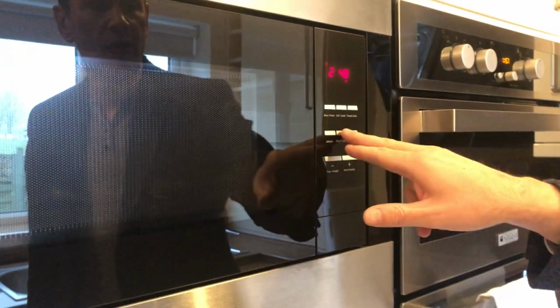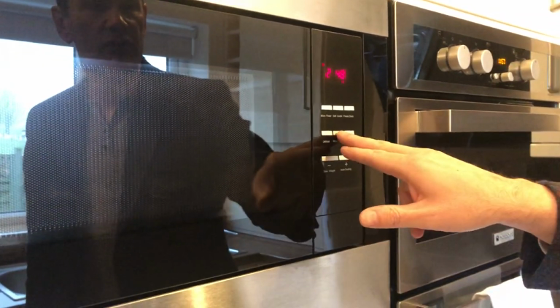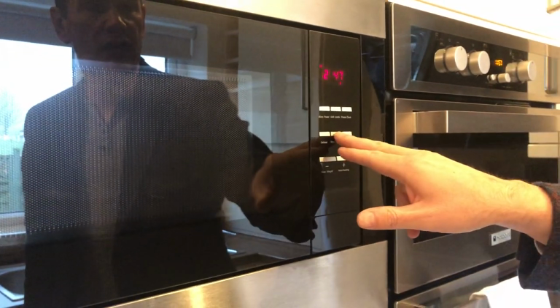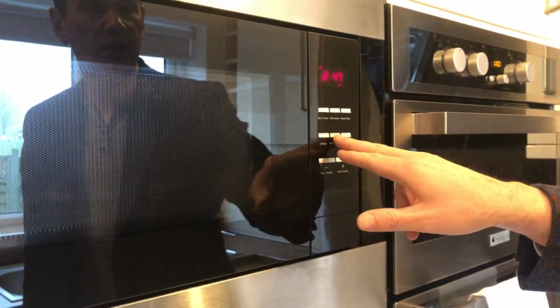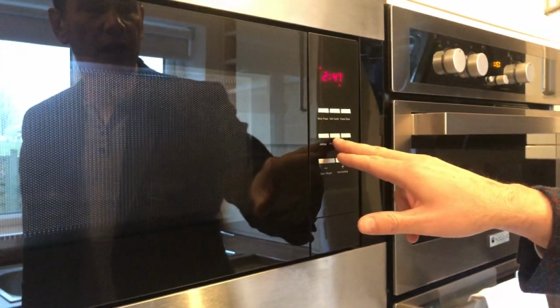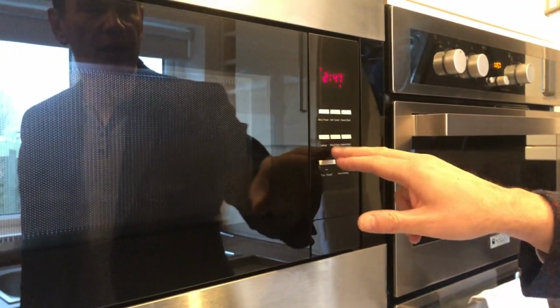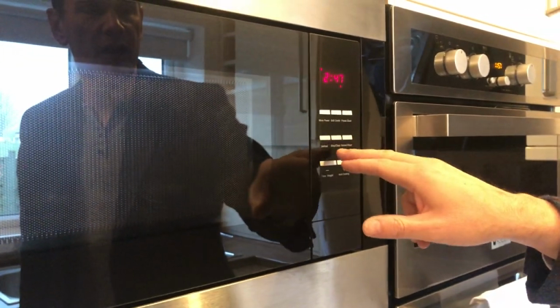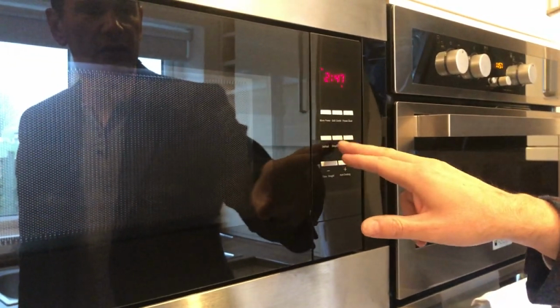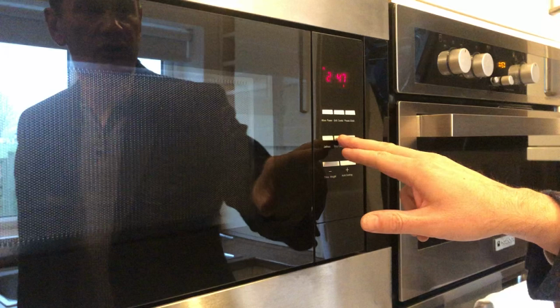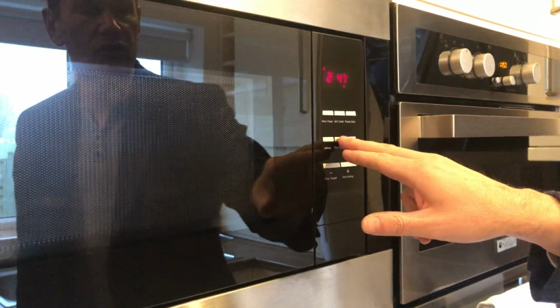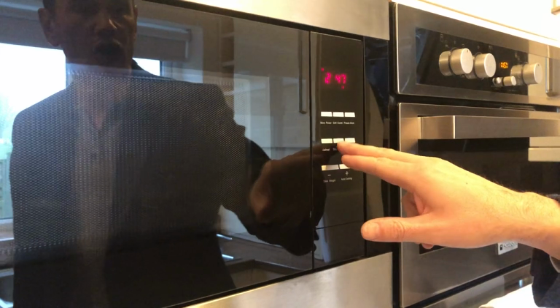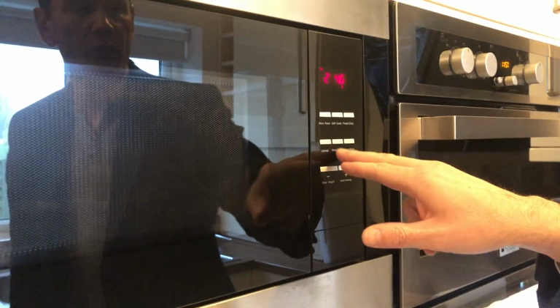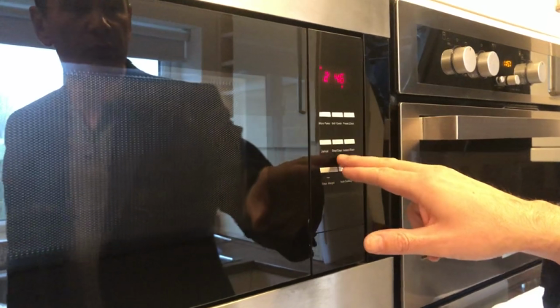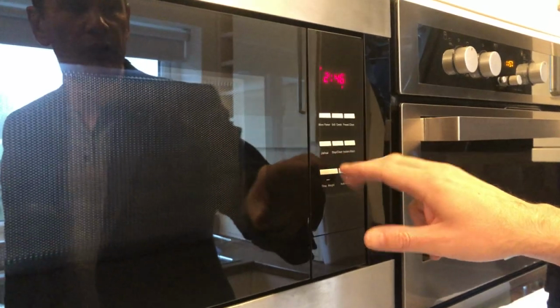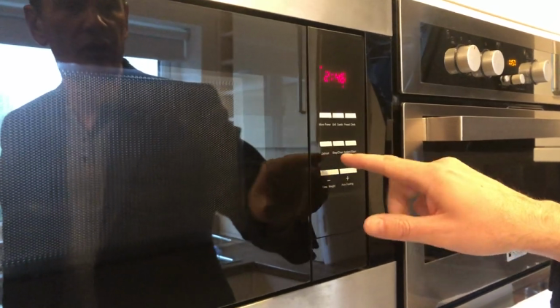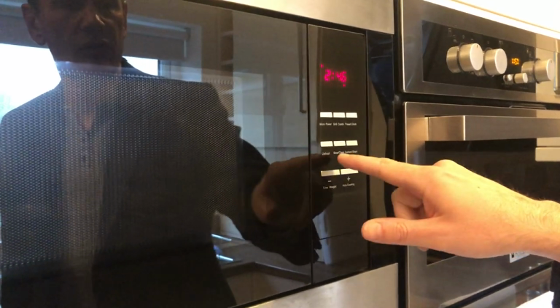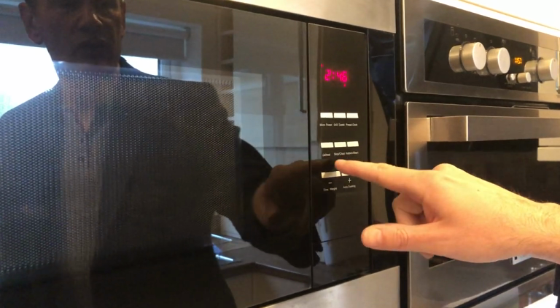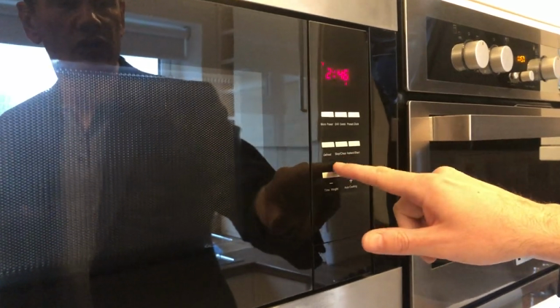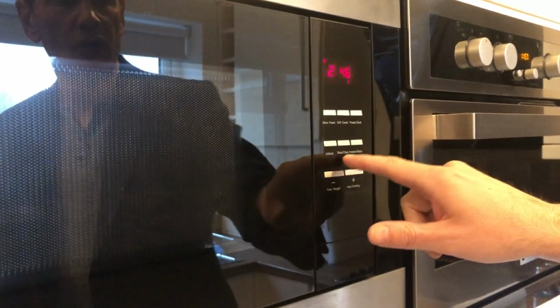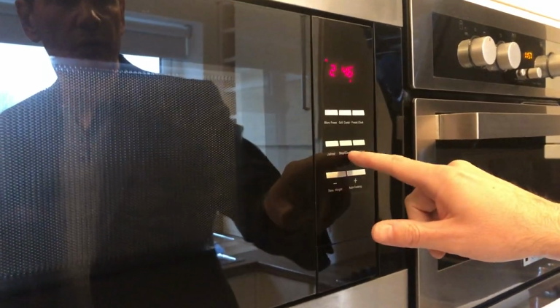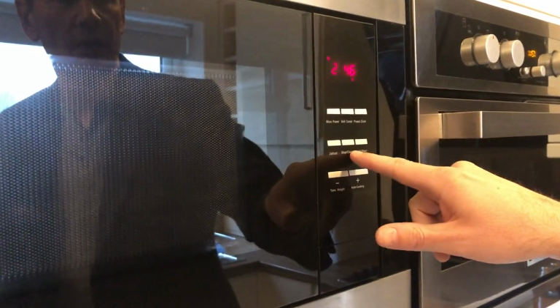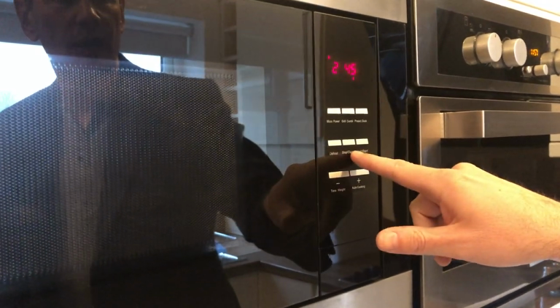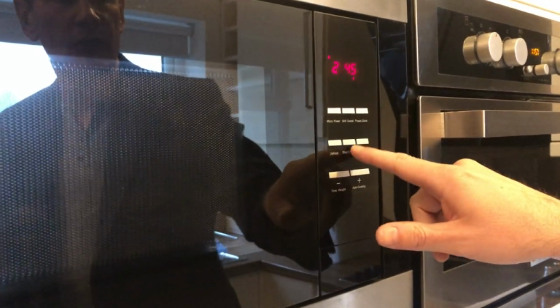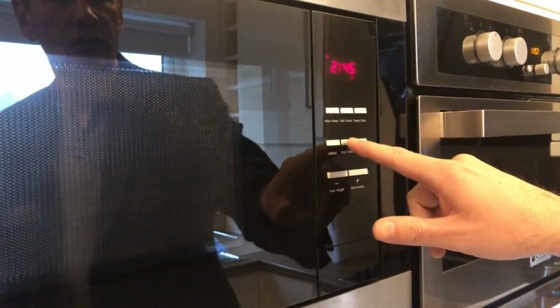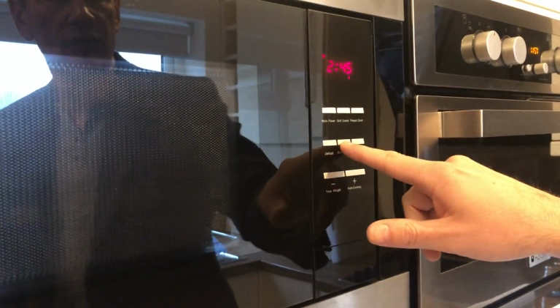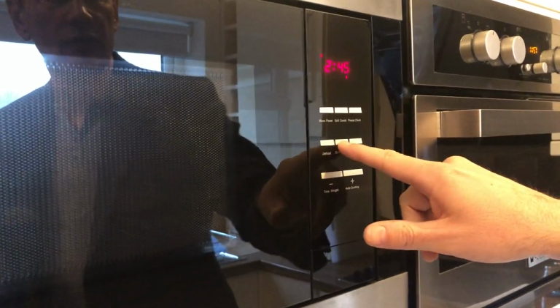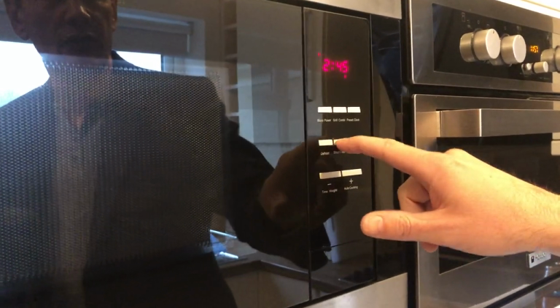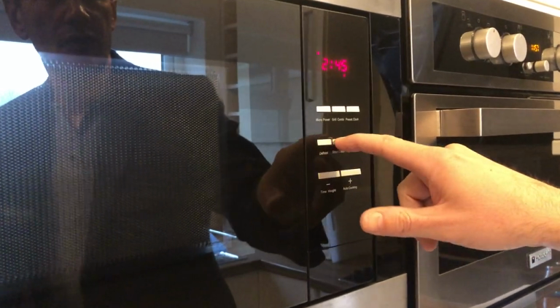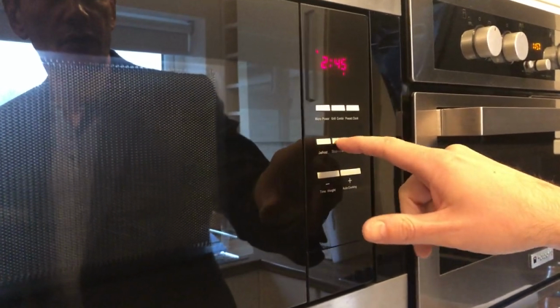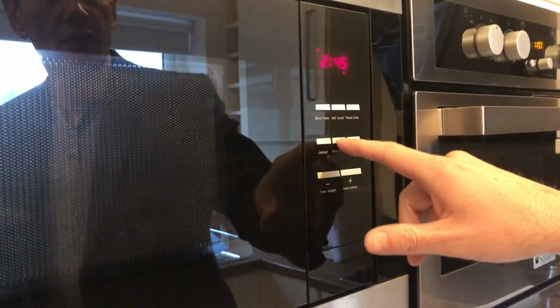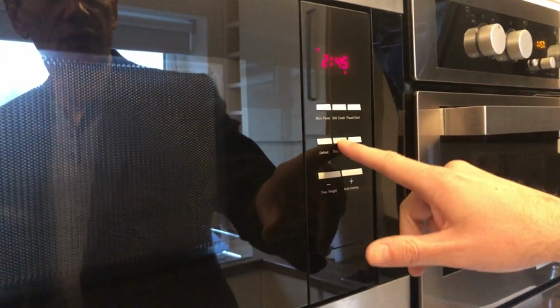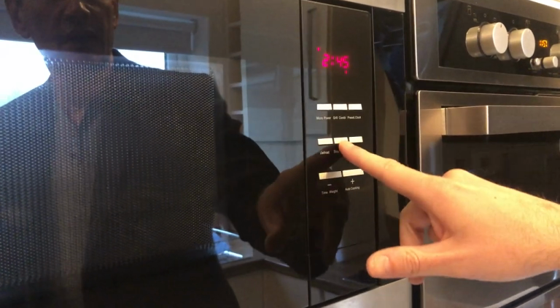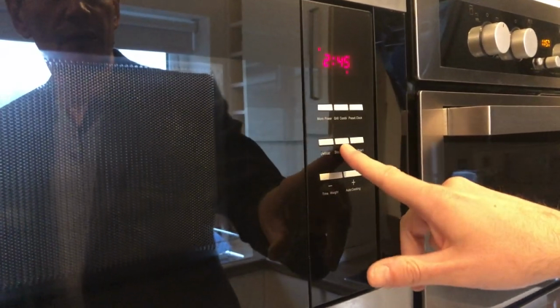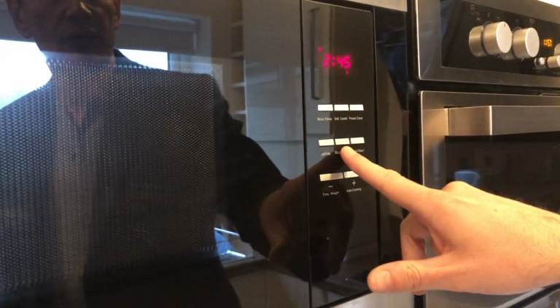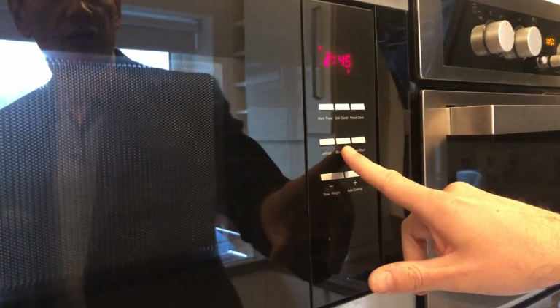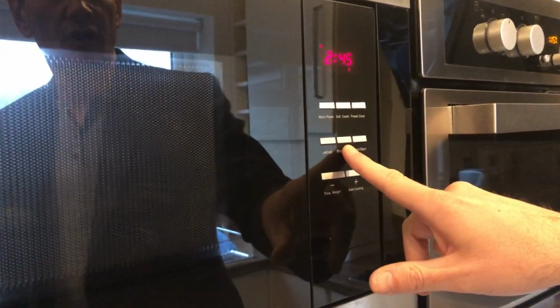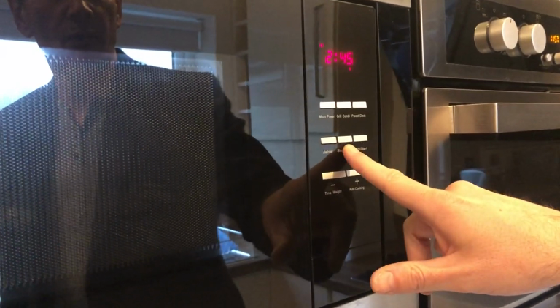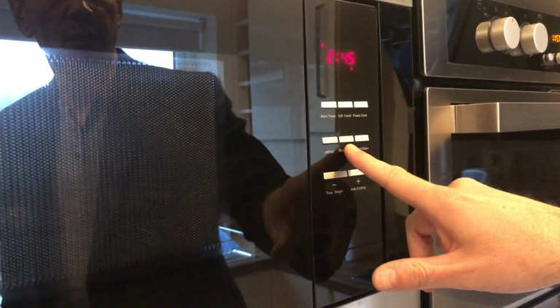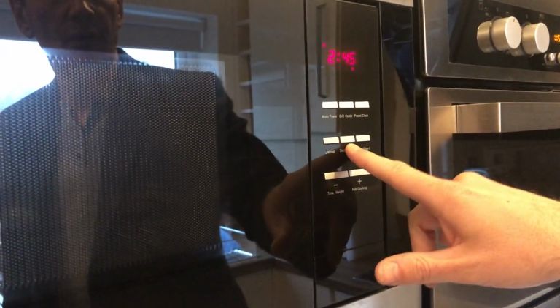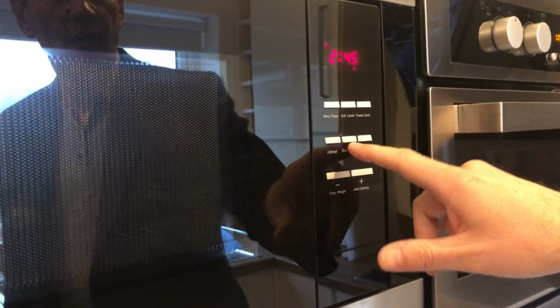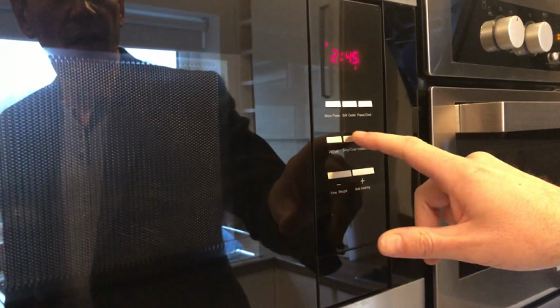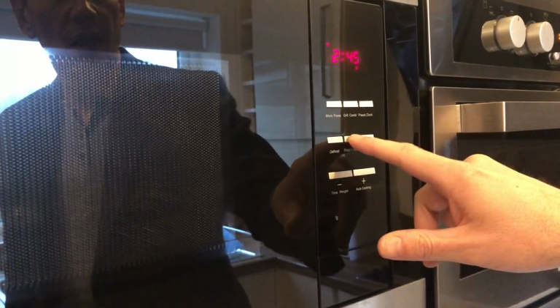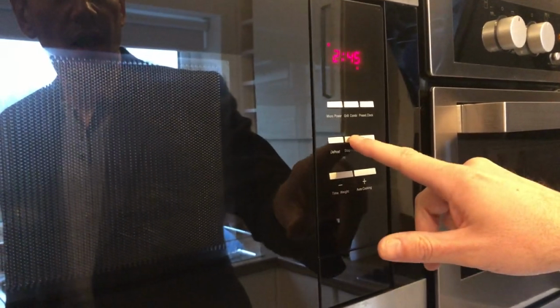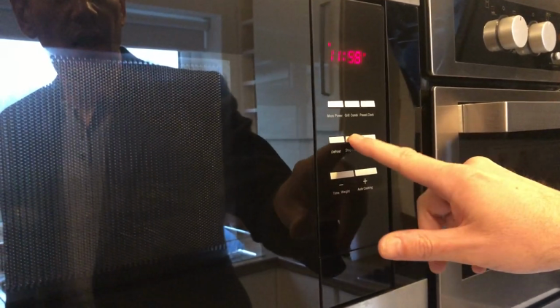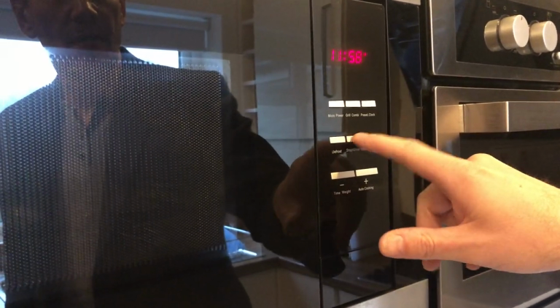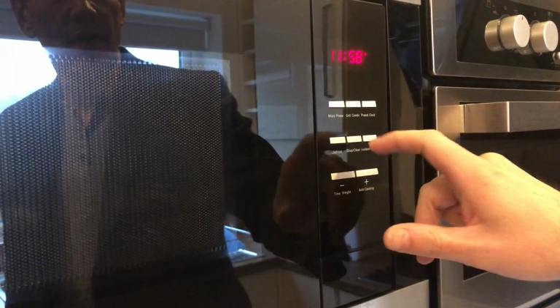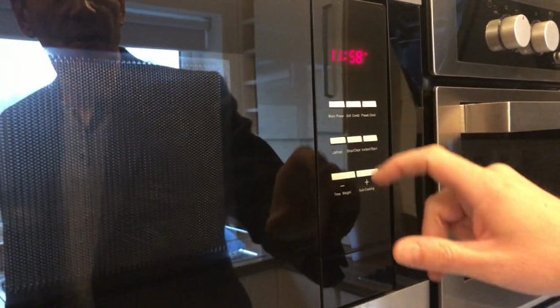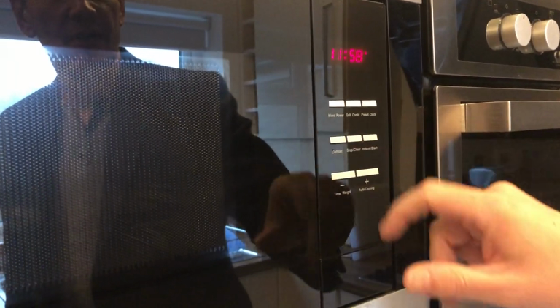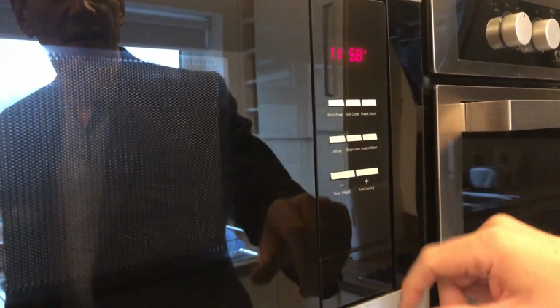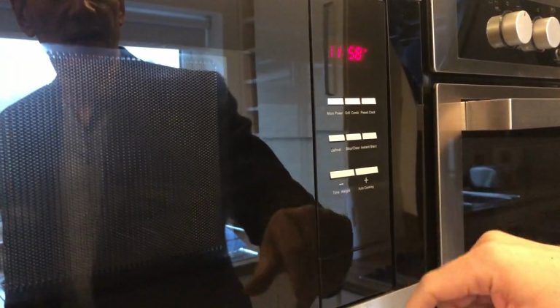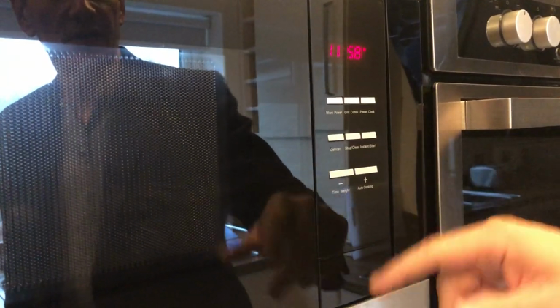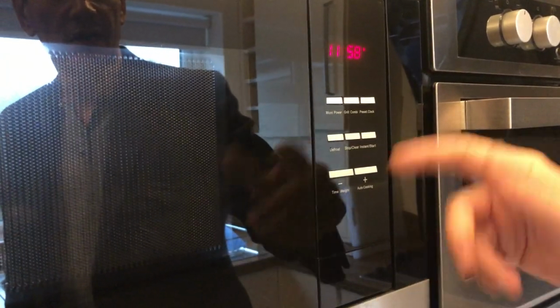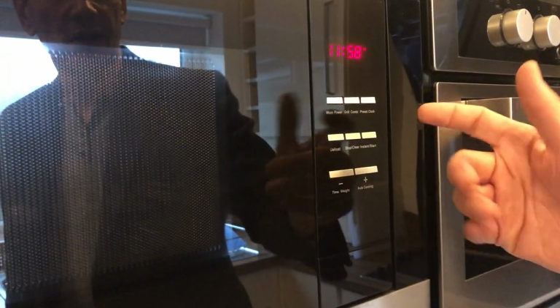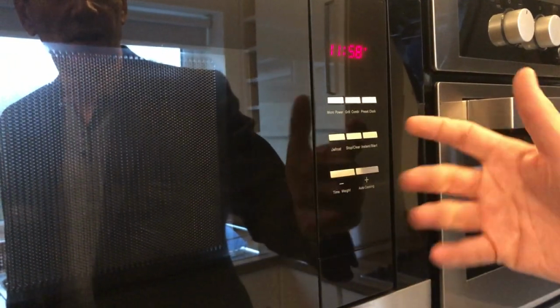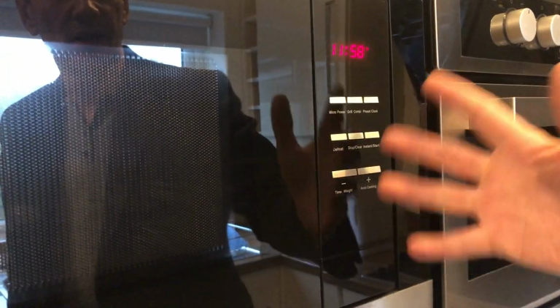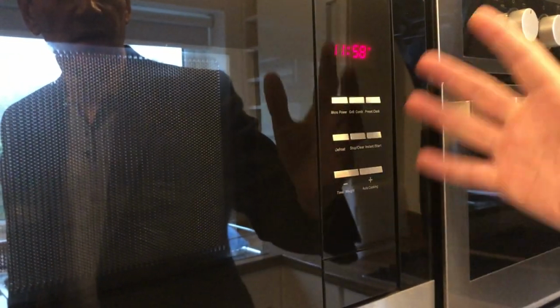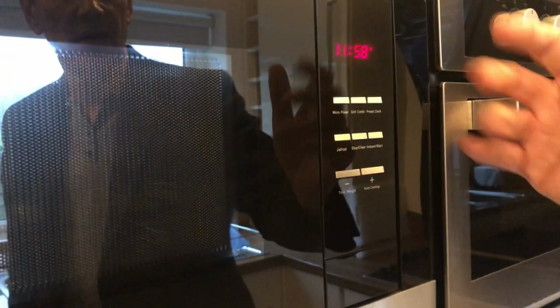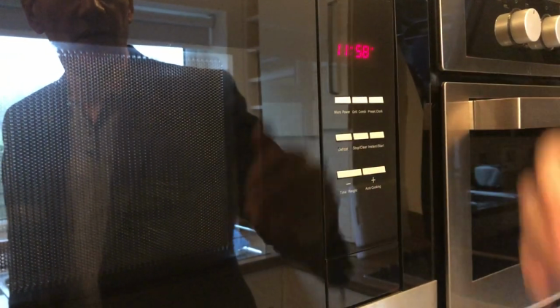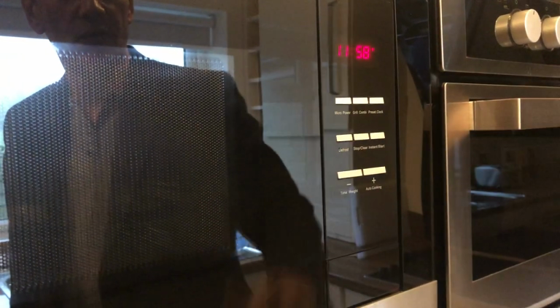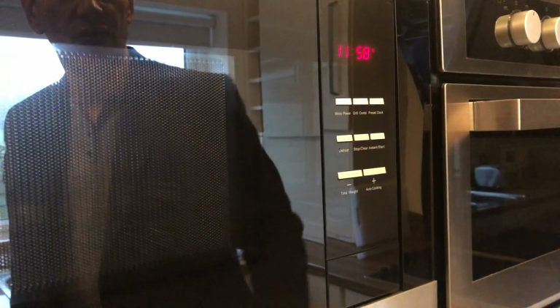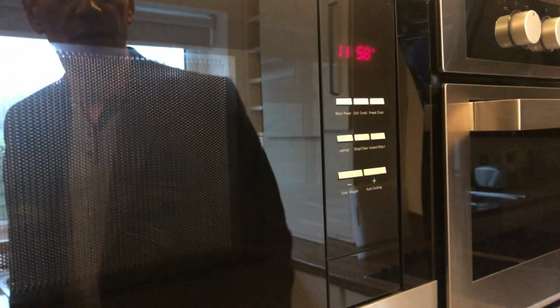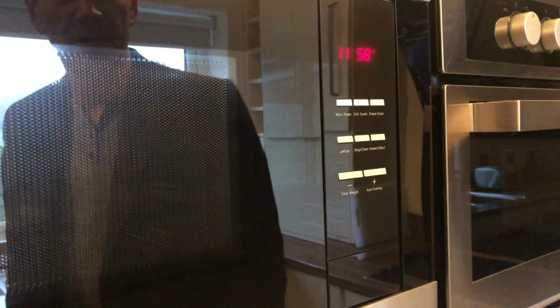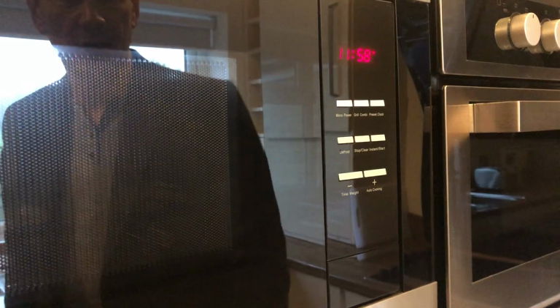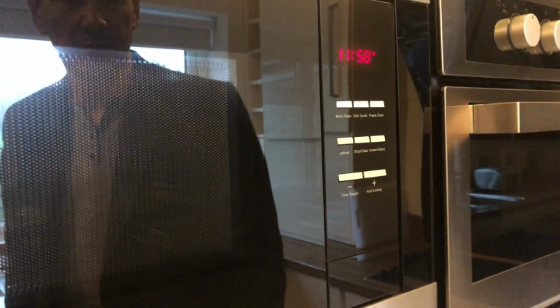If you're ready to clear that and stop, you can use the stop clear button. That will stop, and press again to clear if you want to reset.